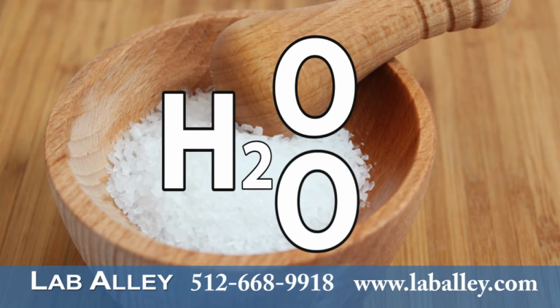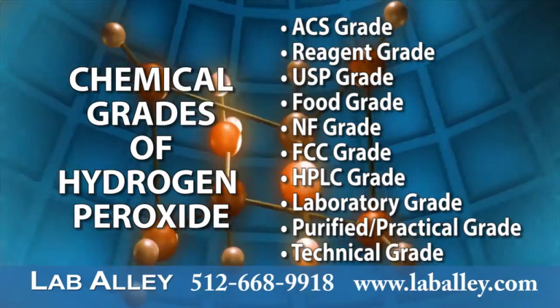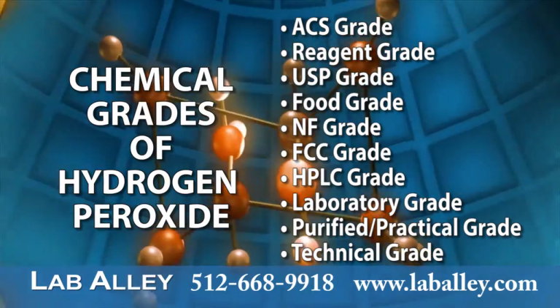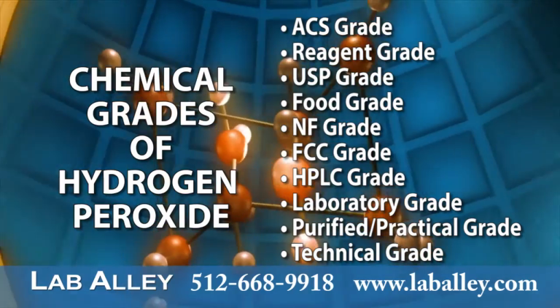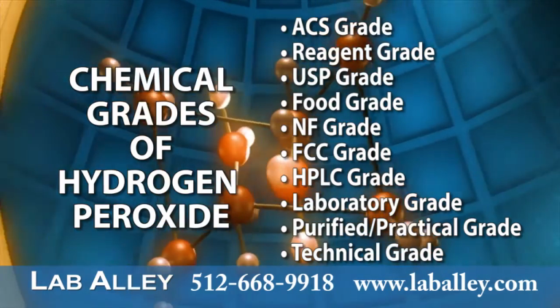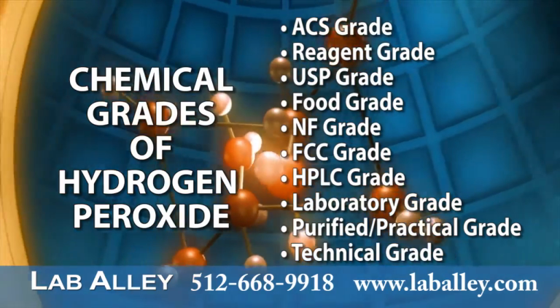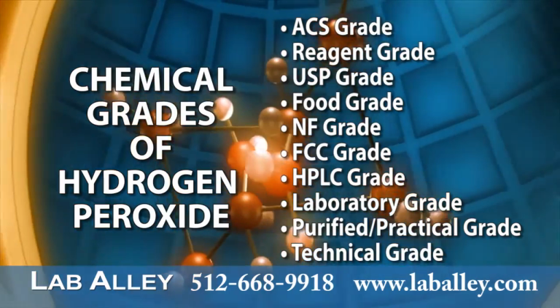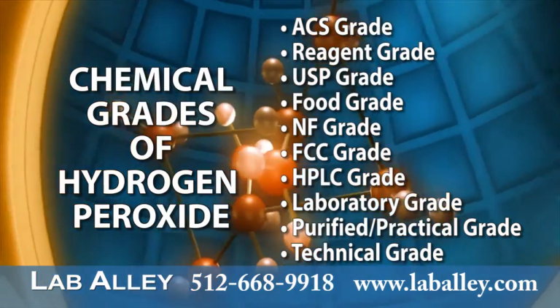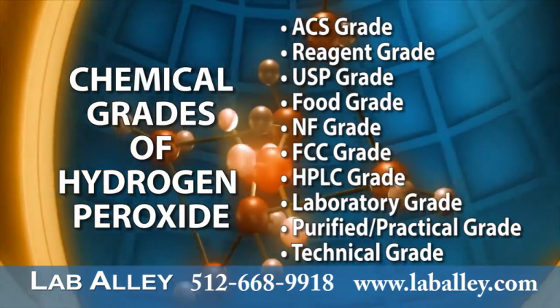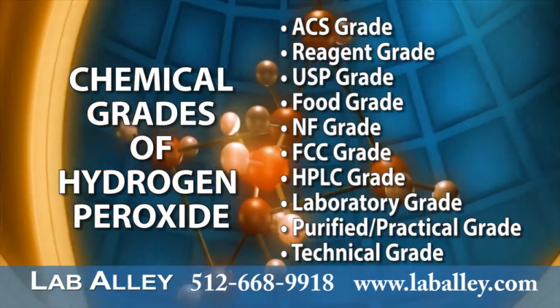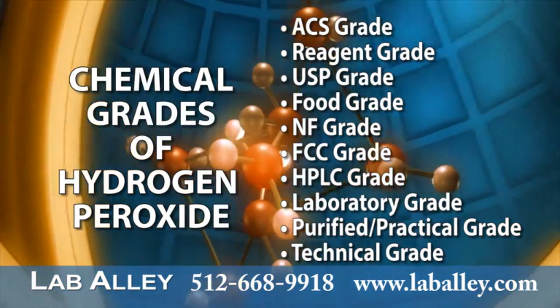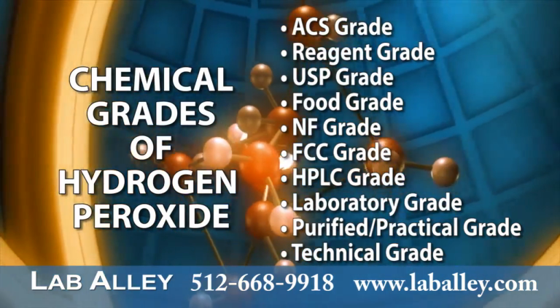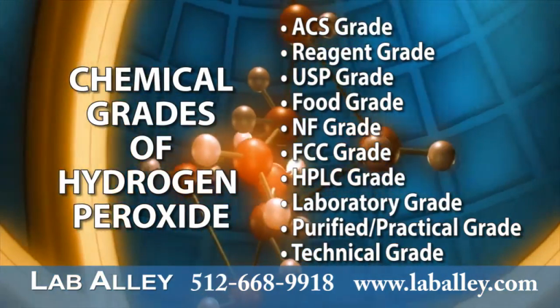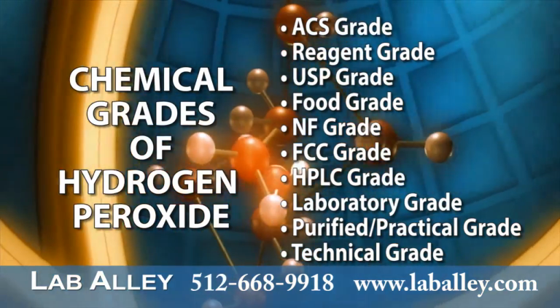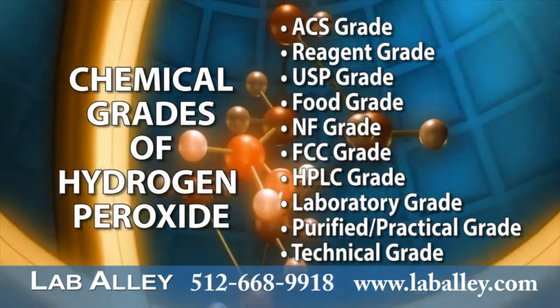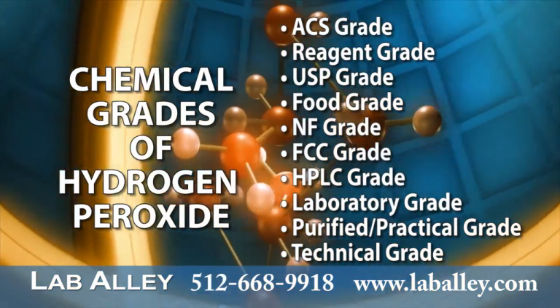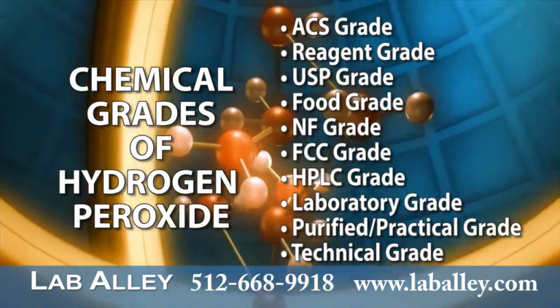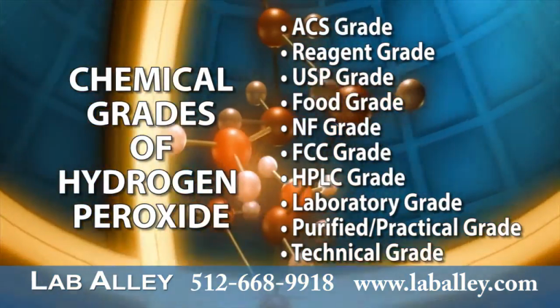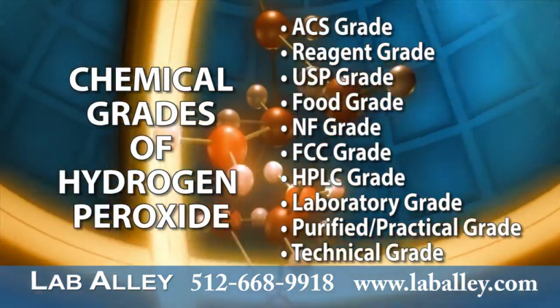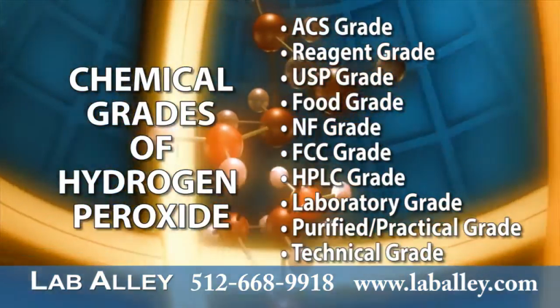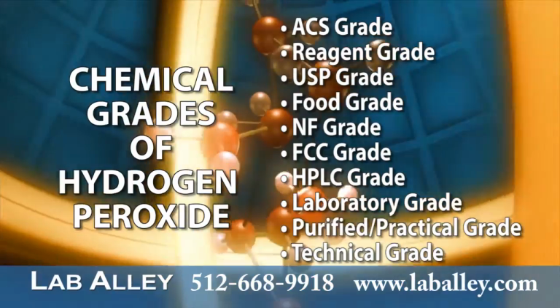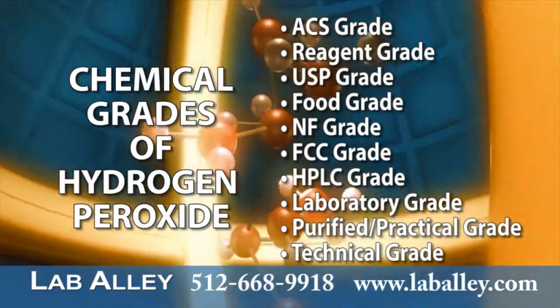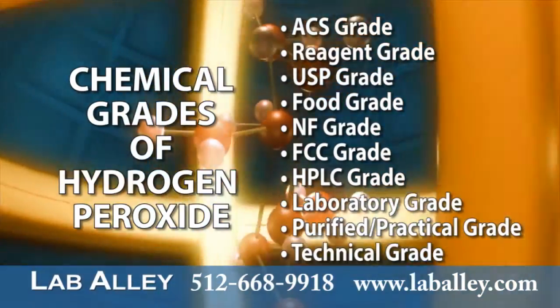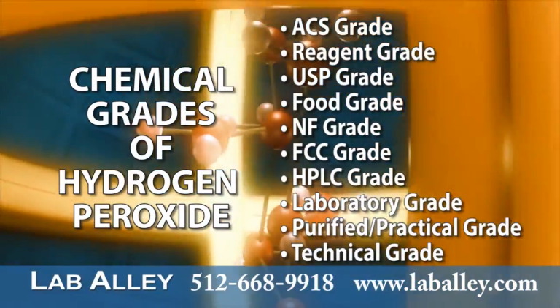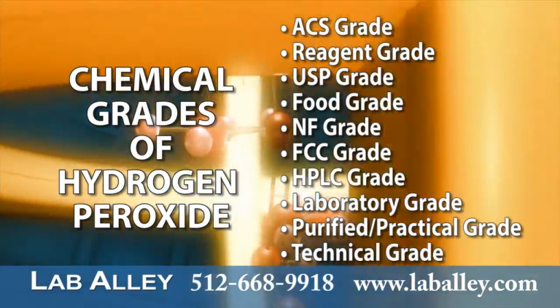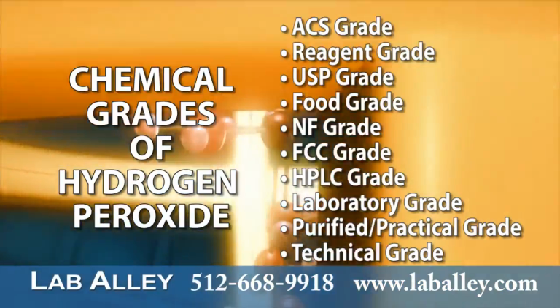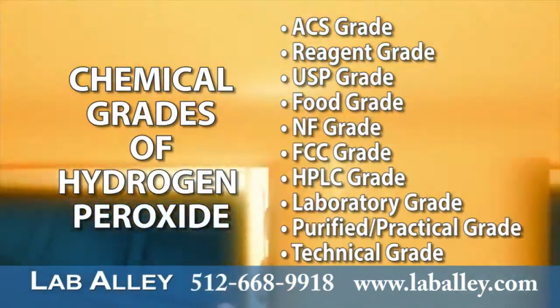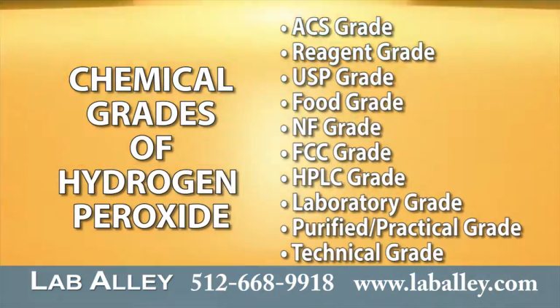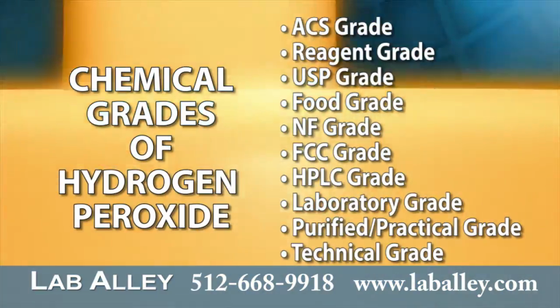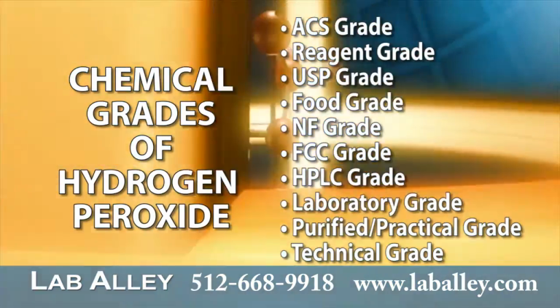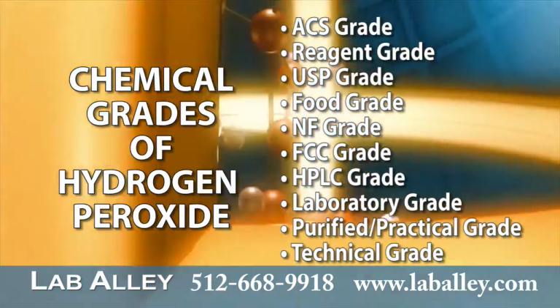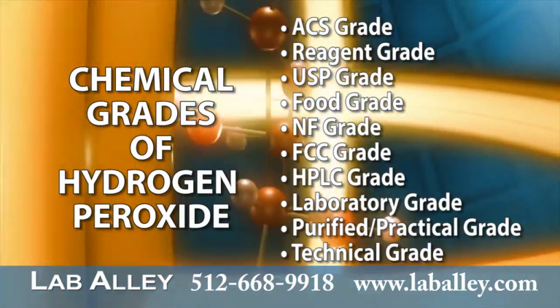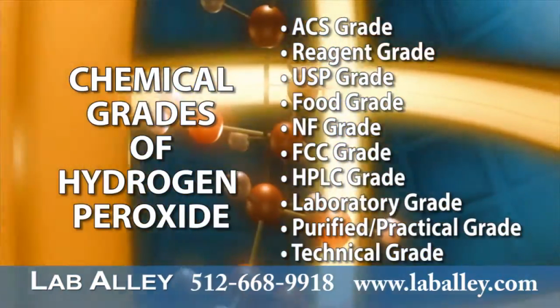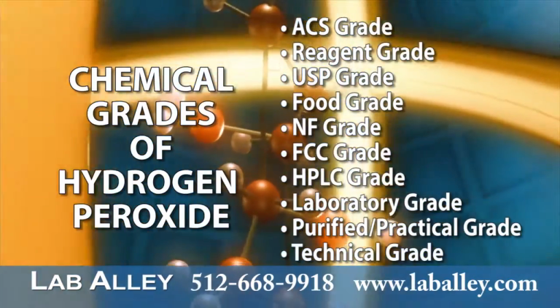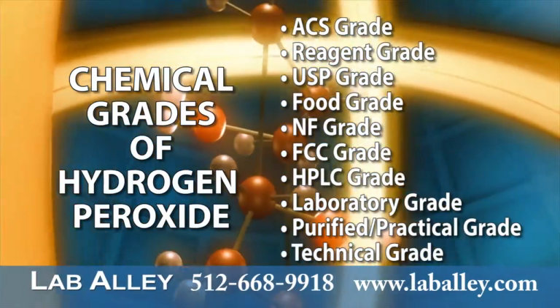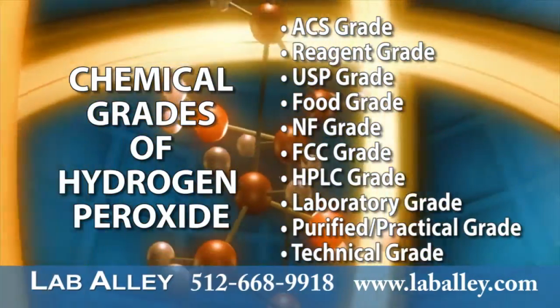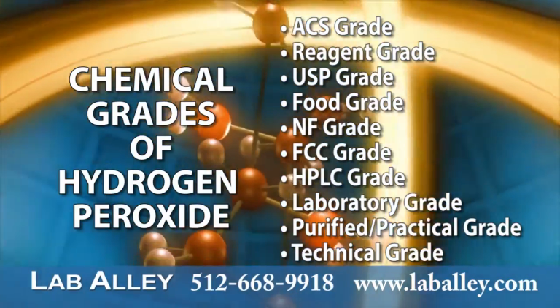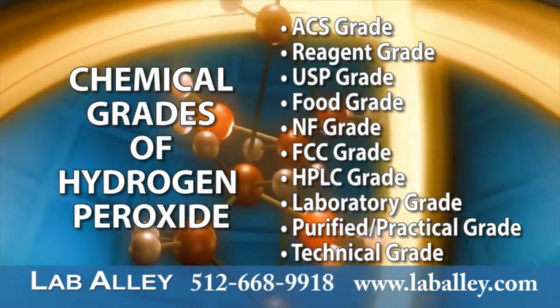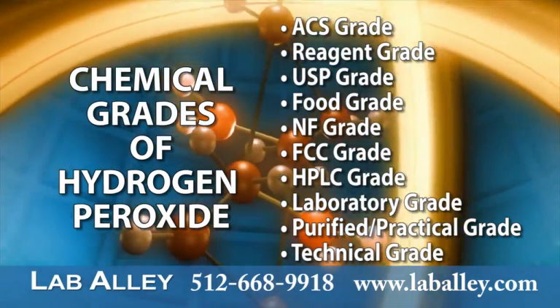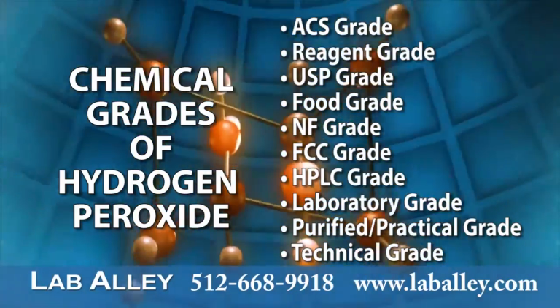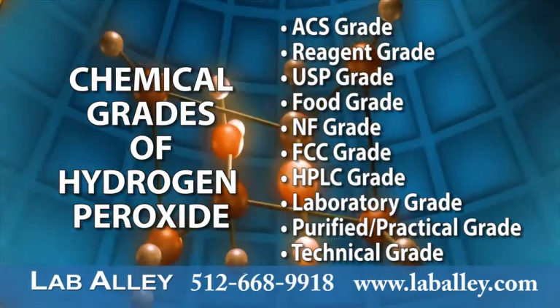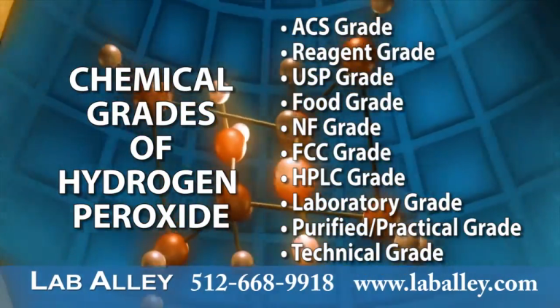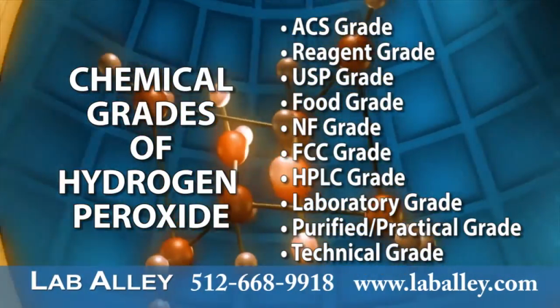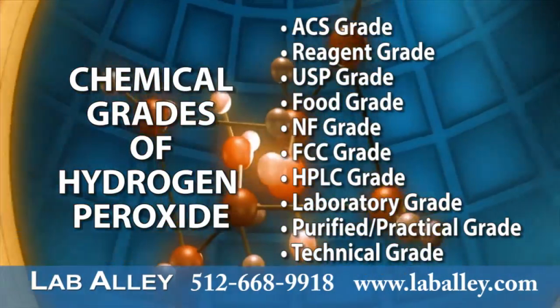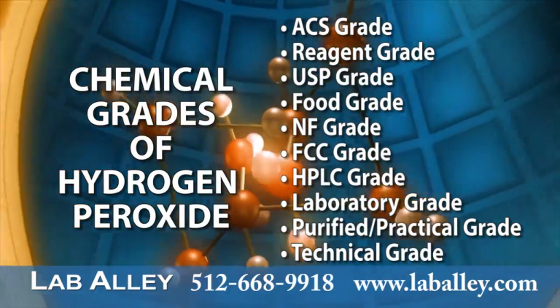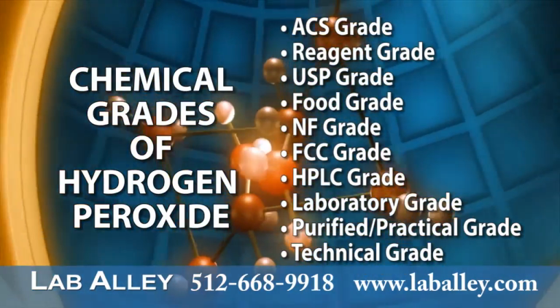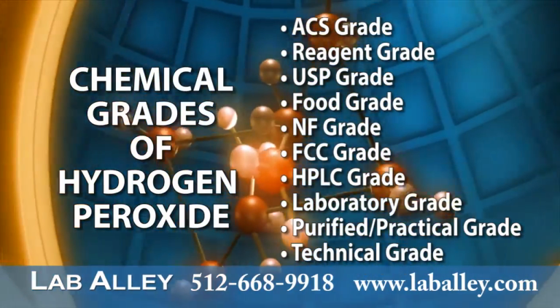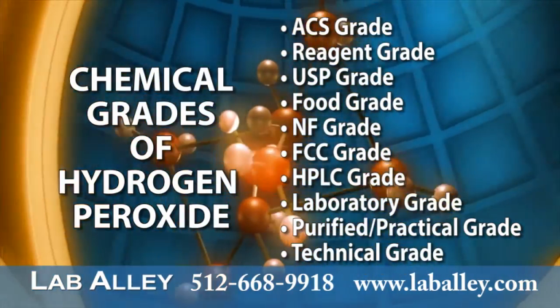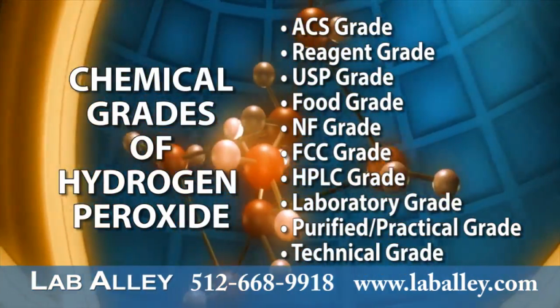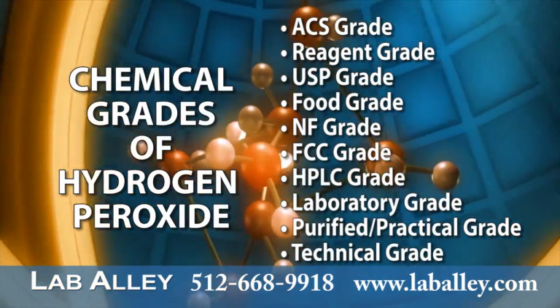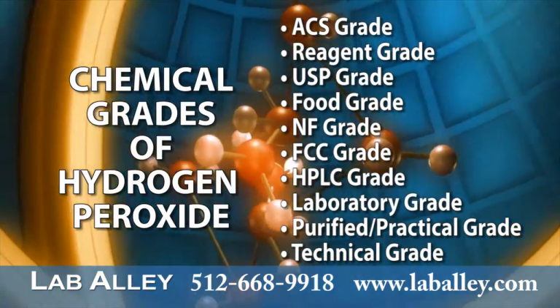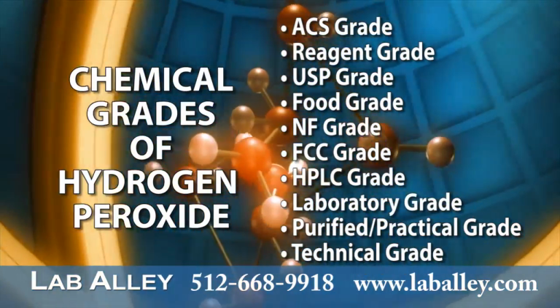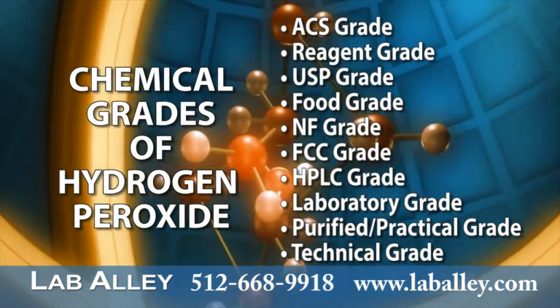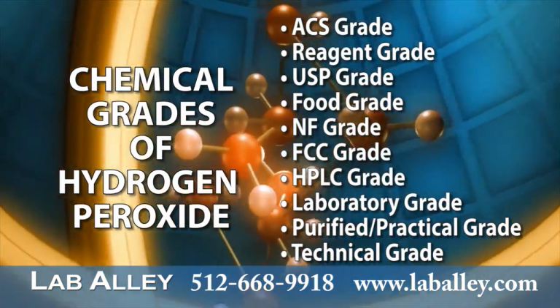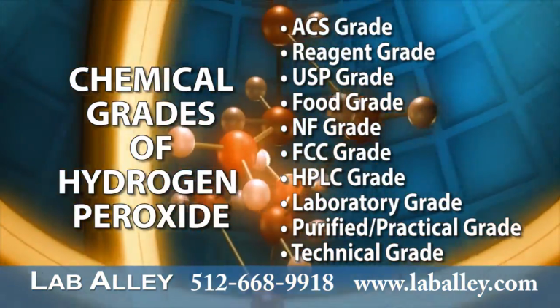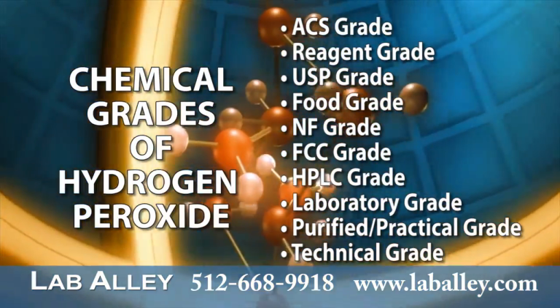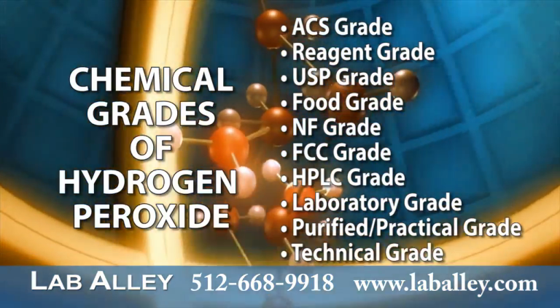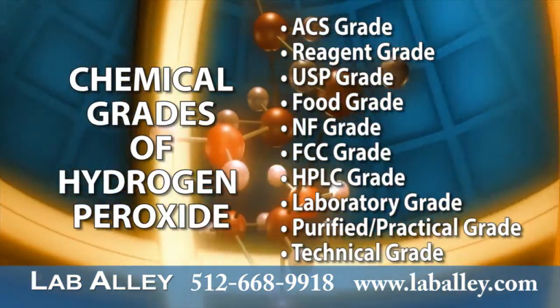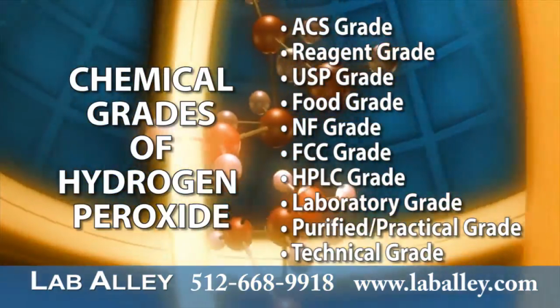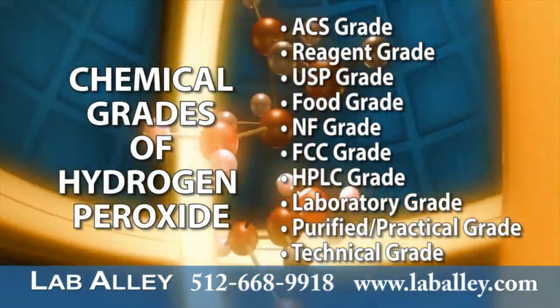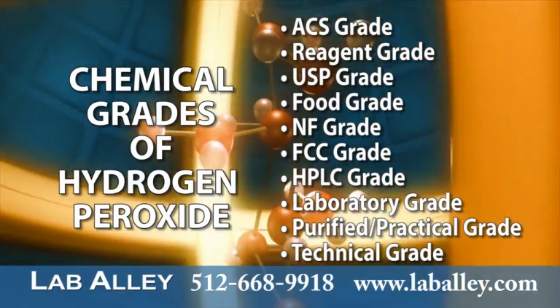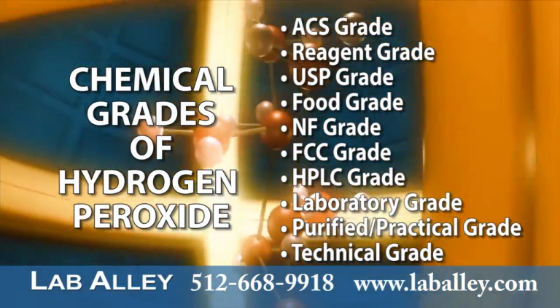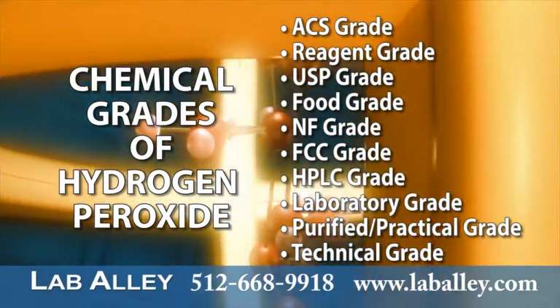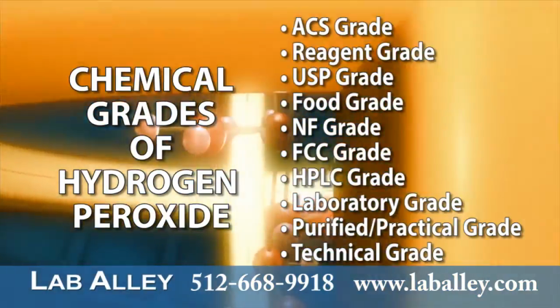There are several grades of hydrogen peroxide sold by LabAlley. Prices vary according to the grade, strength, and amount.